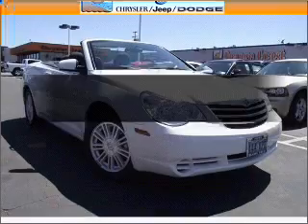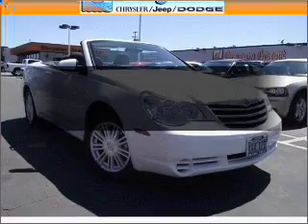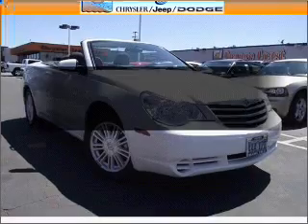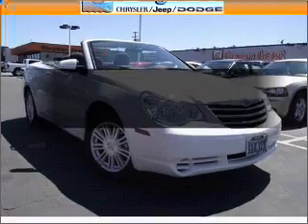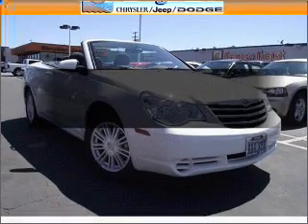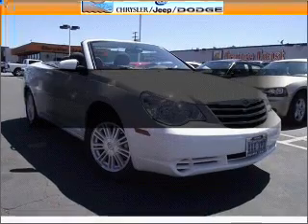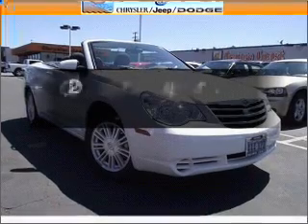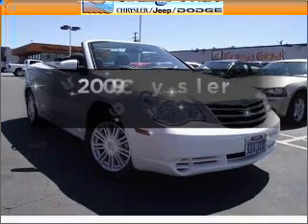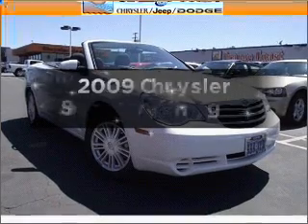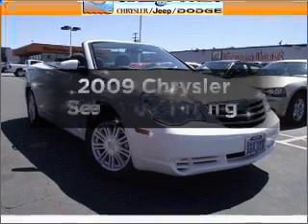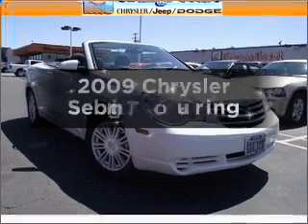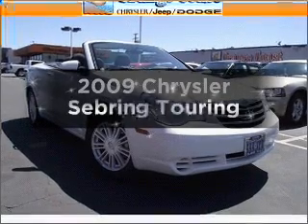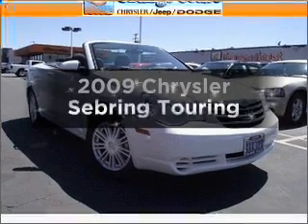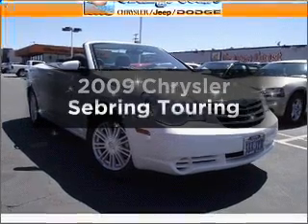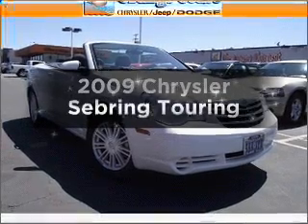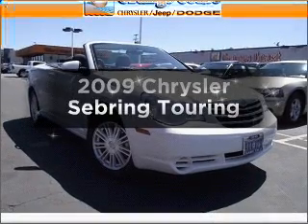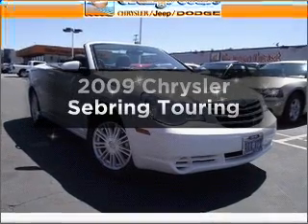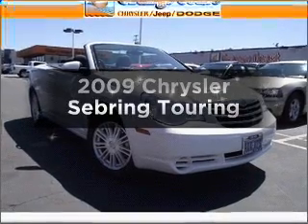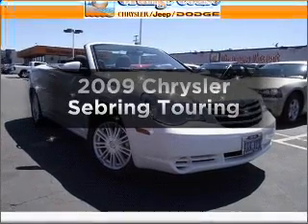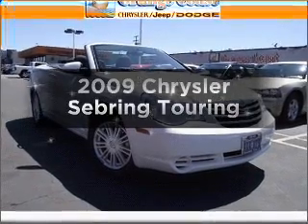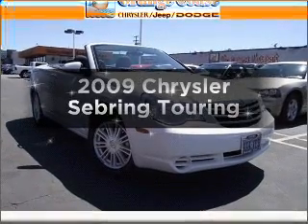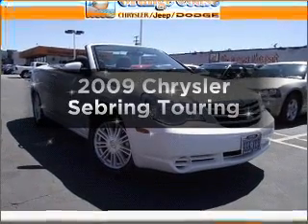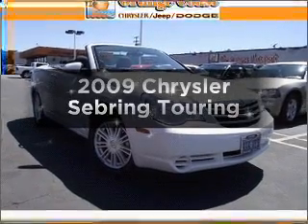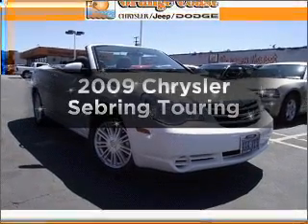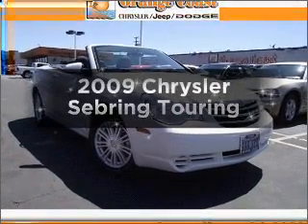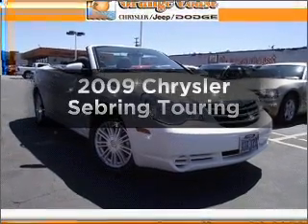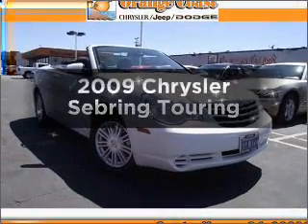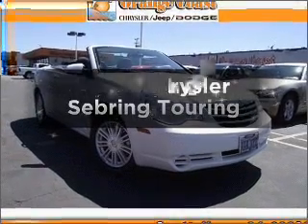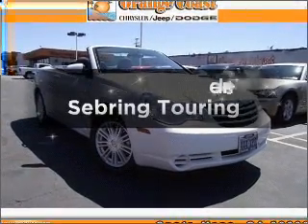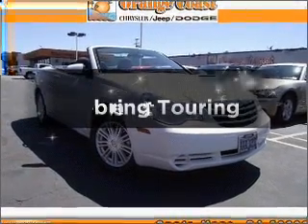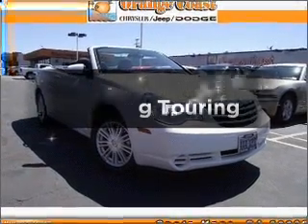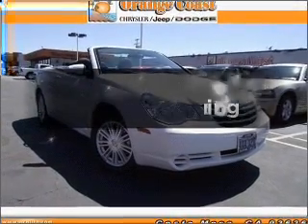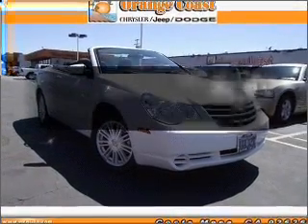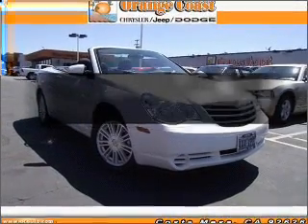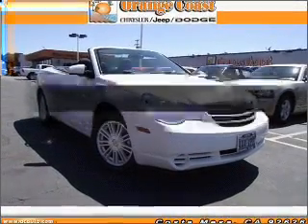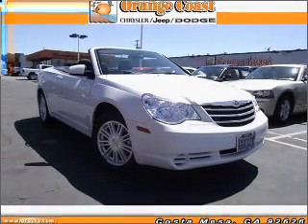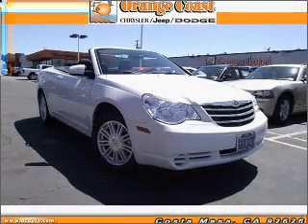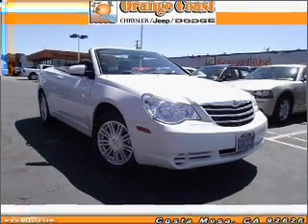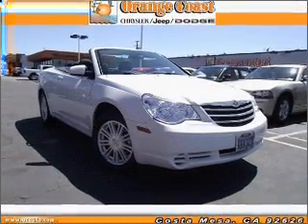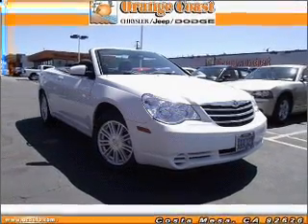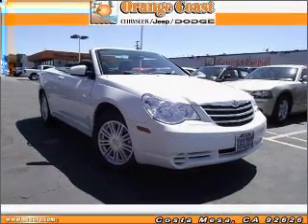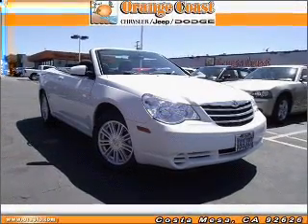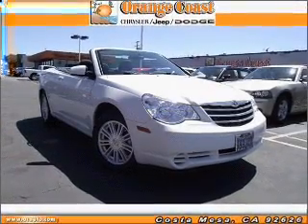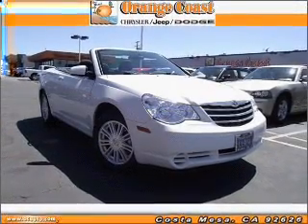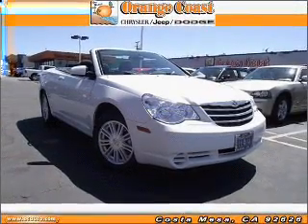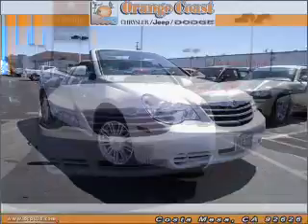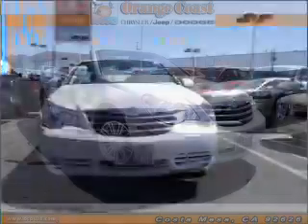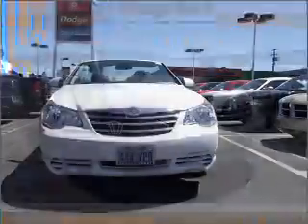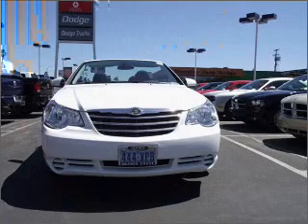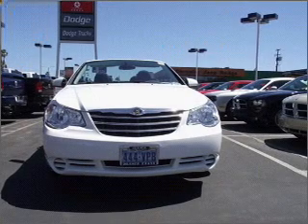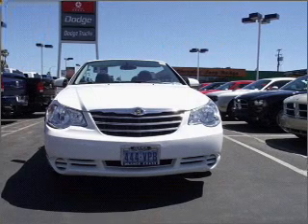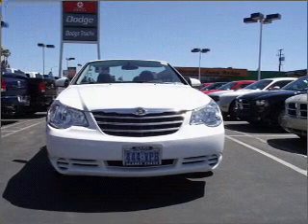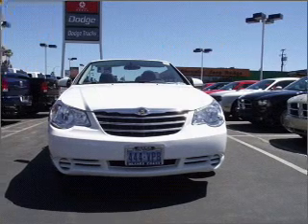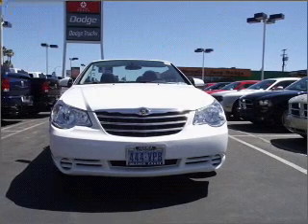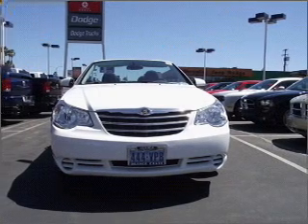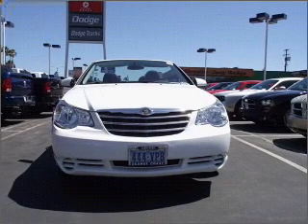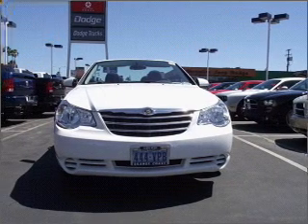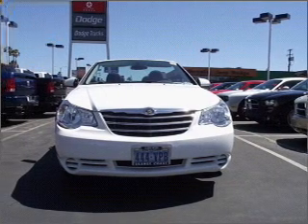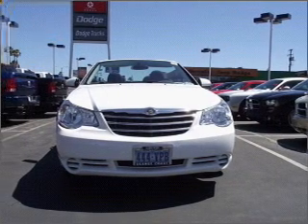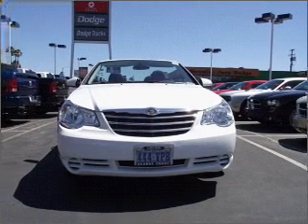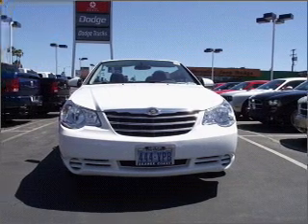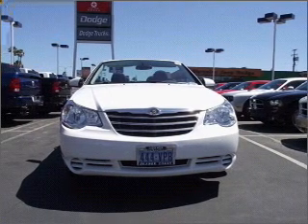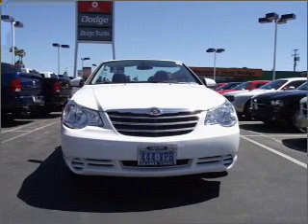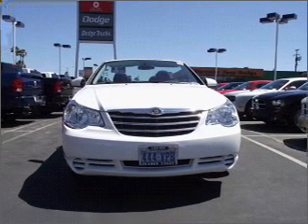Get noticed in this 2009 Chrysler Sebring. Travel the roads in style and comfort in this great vehicle.